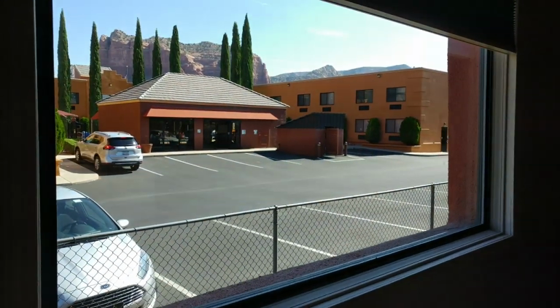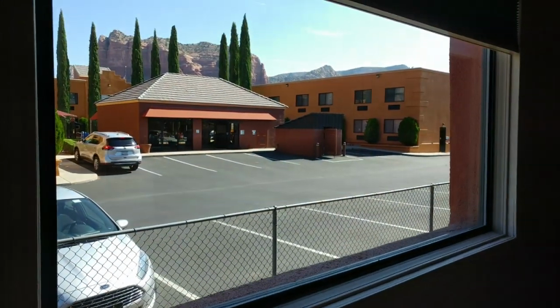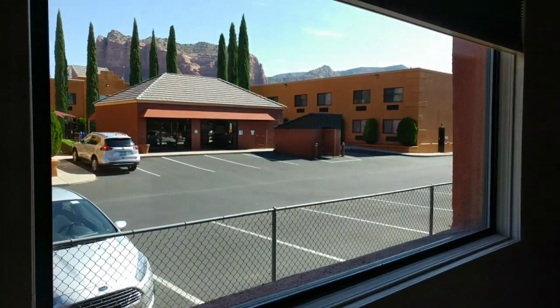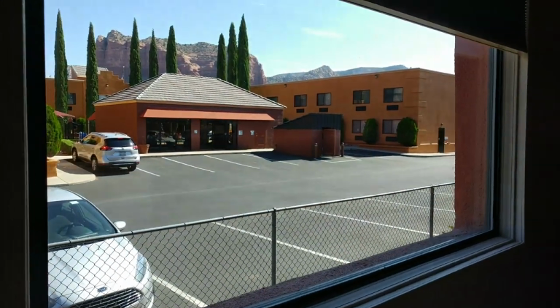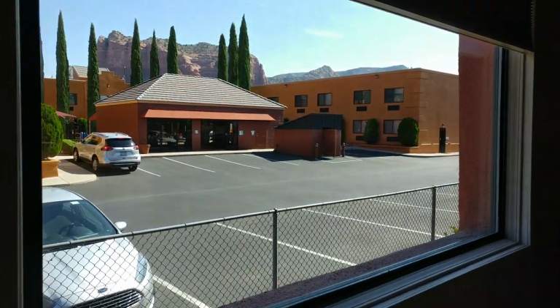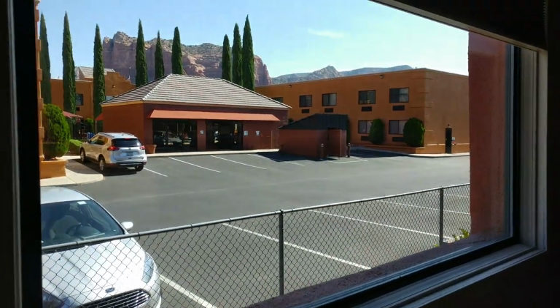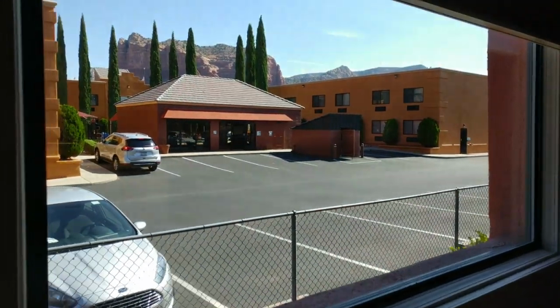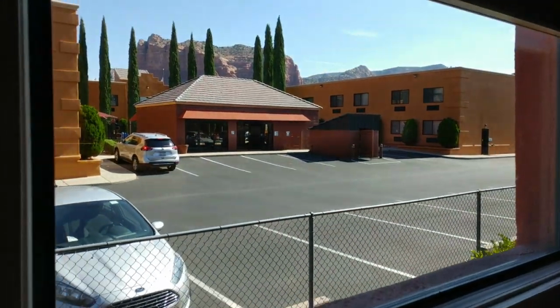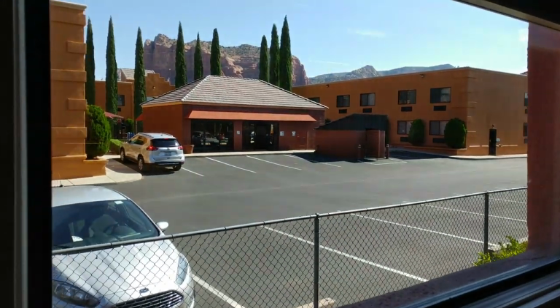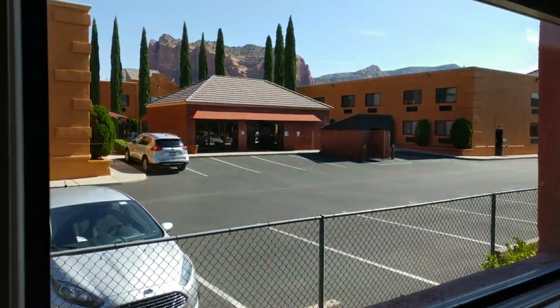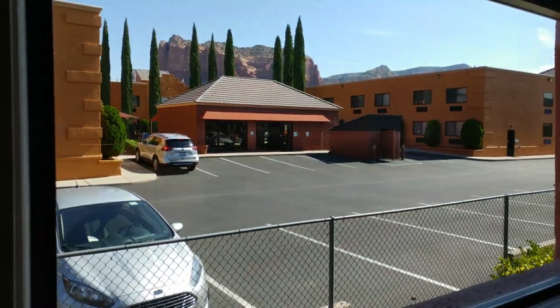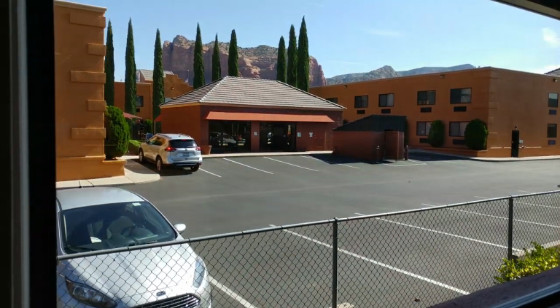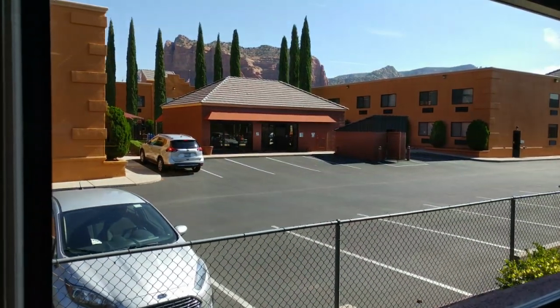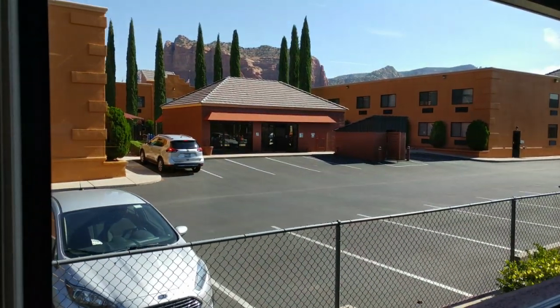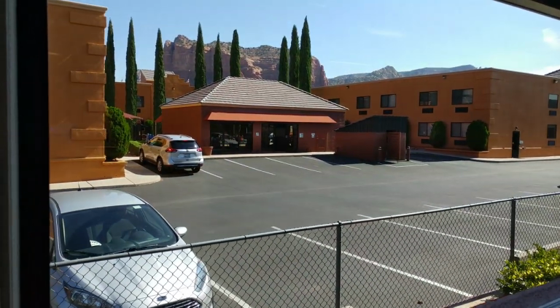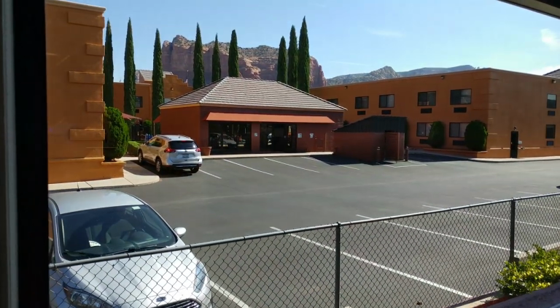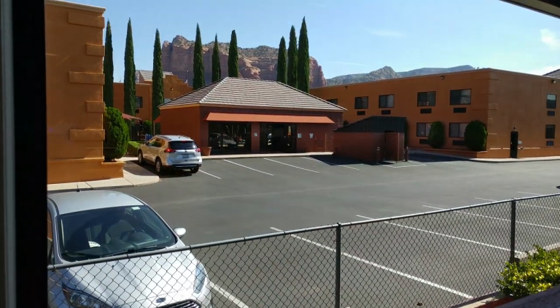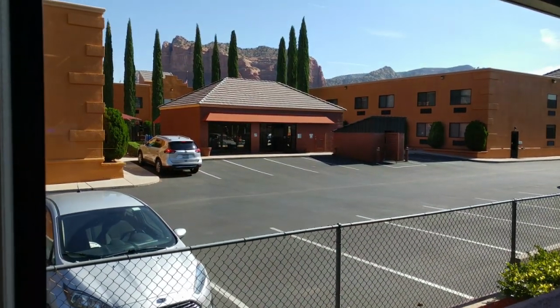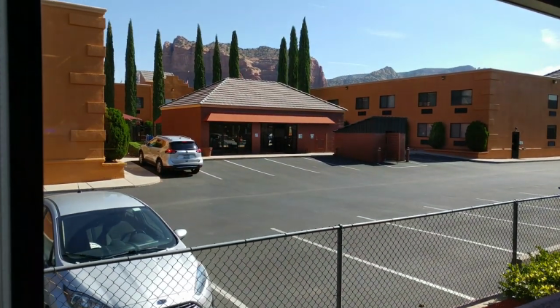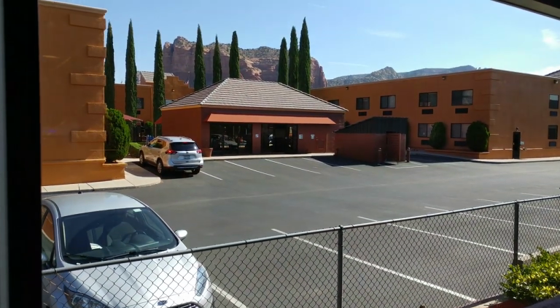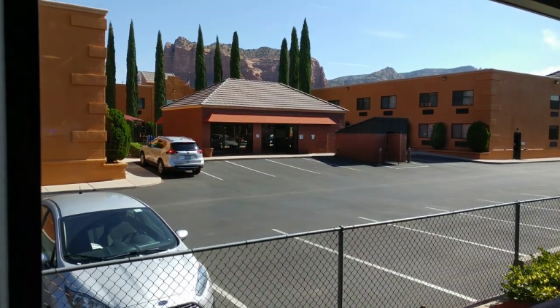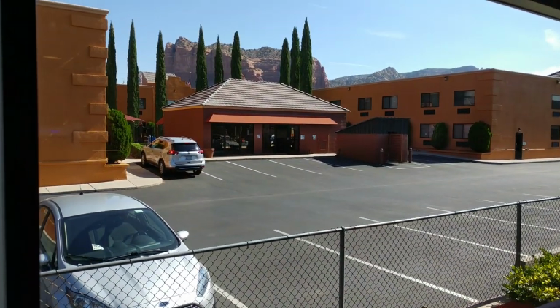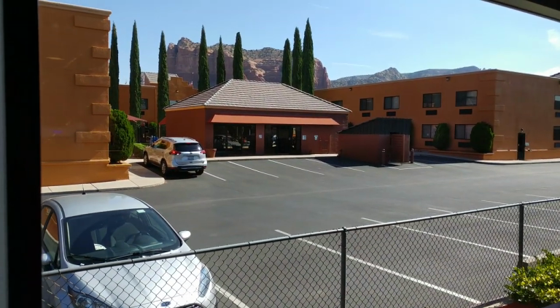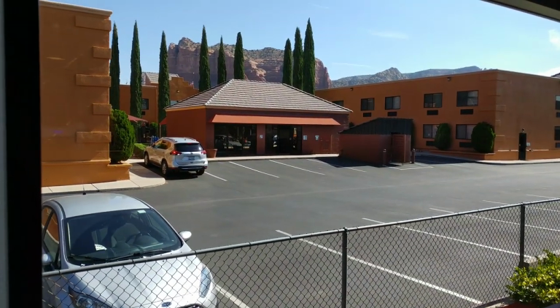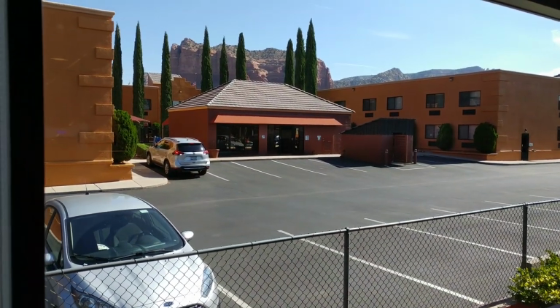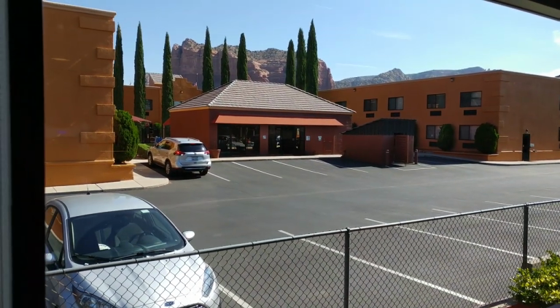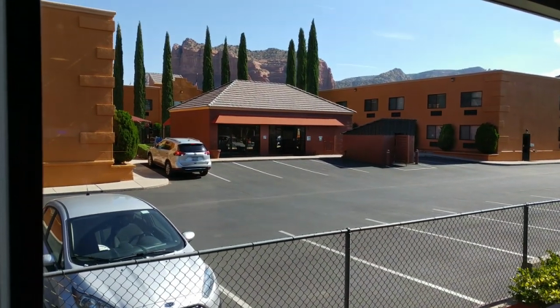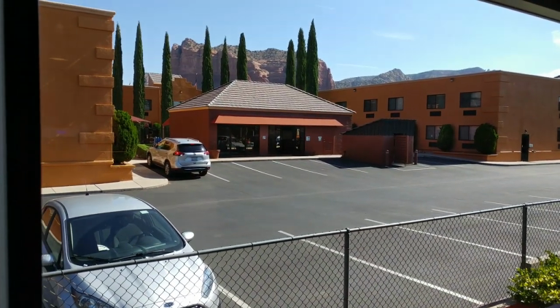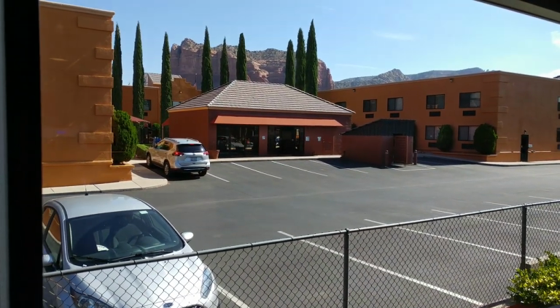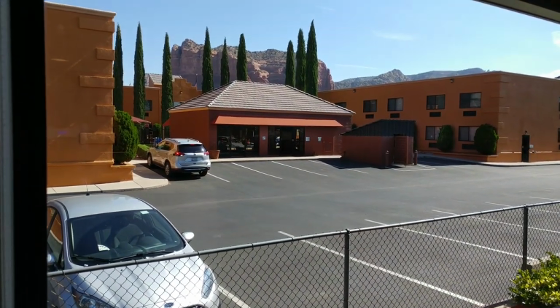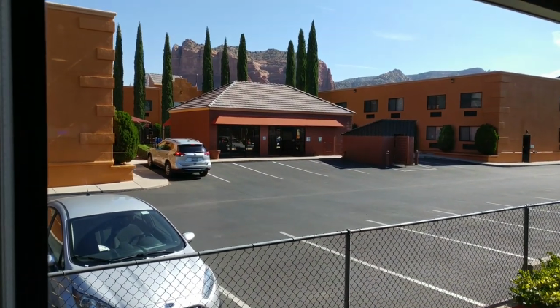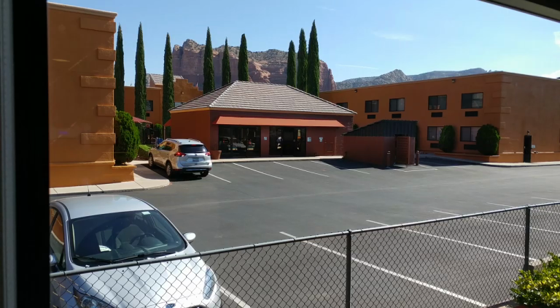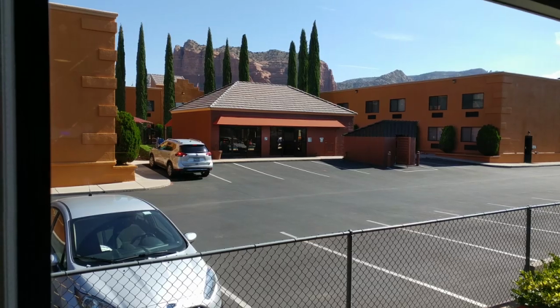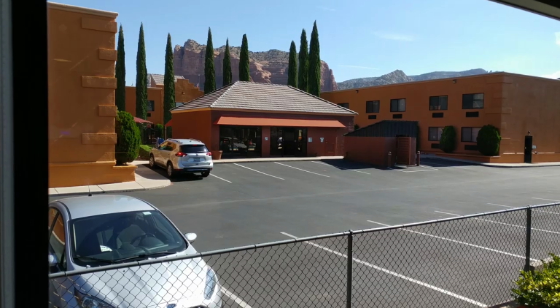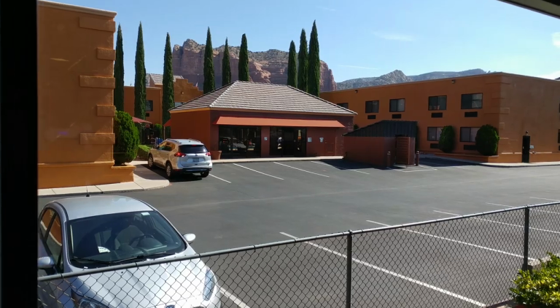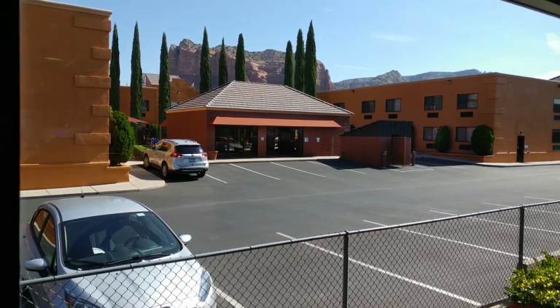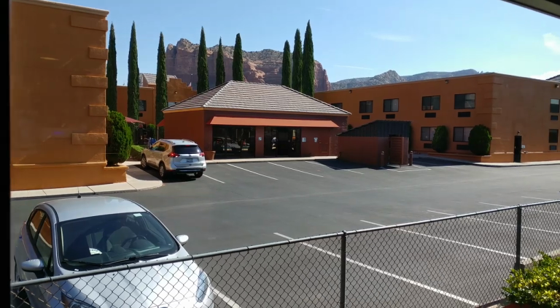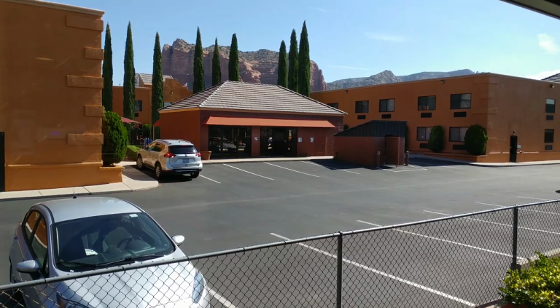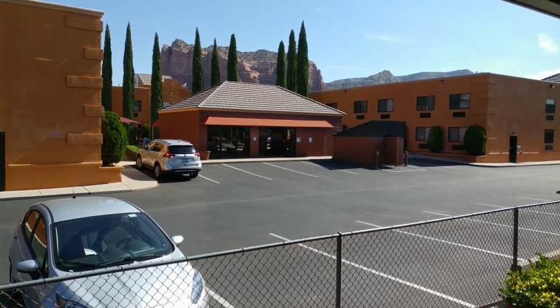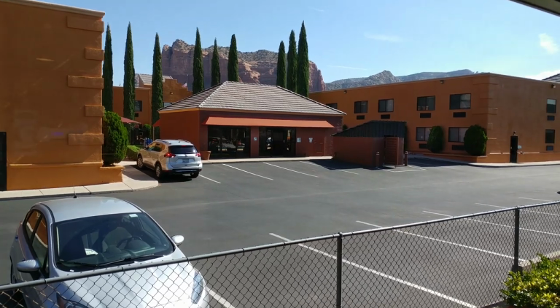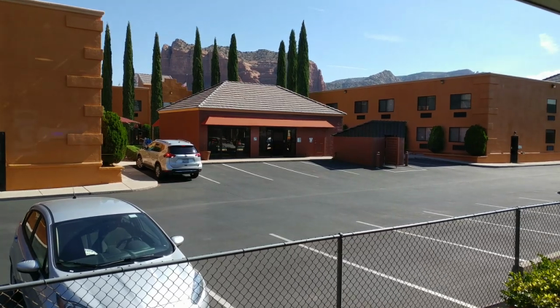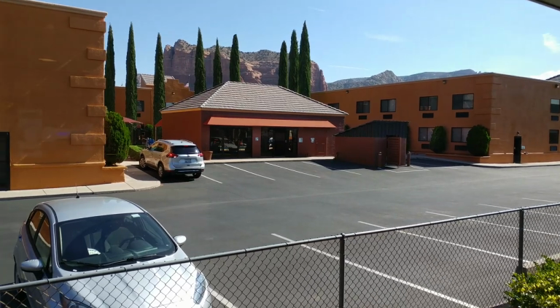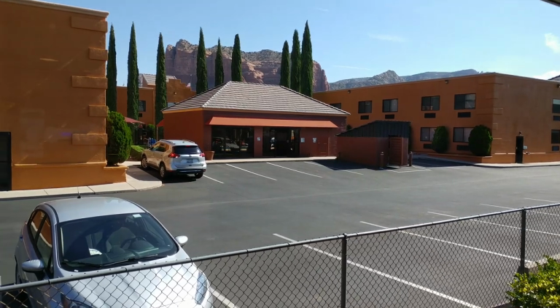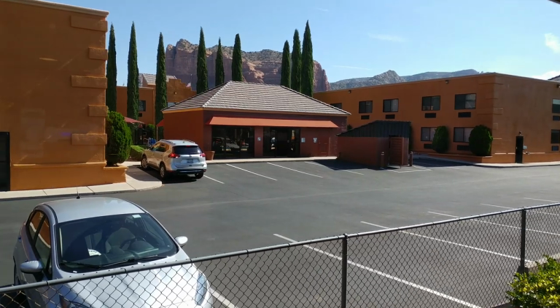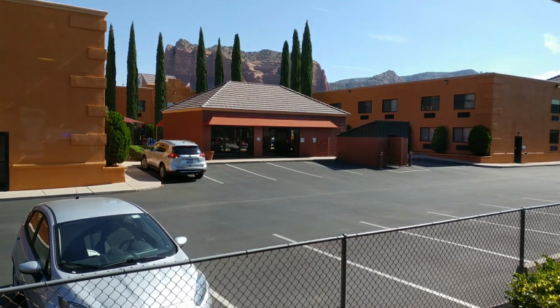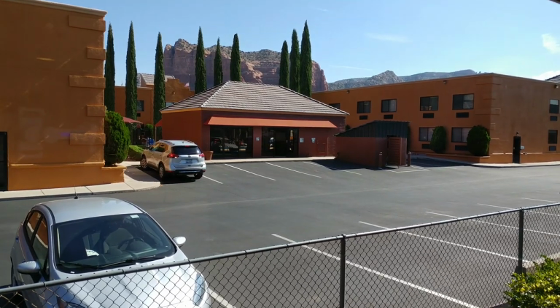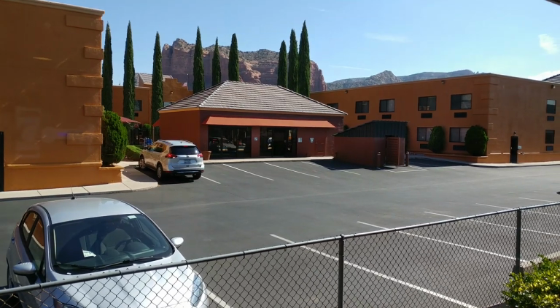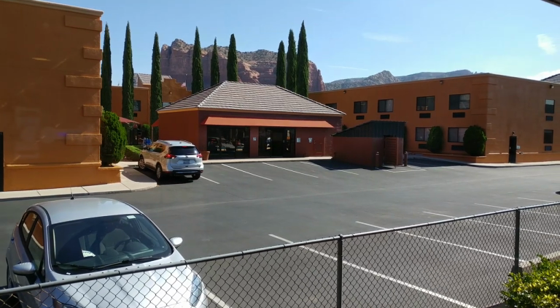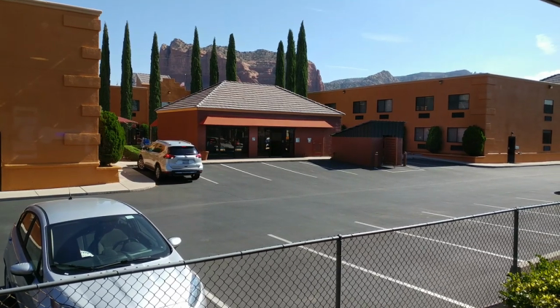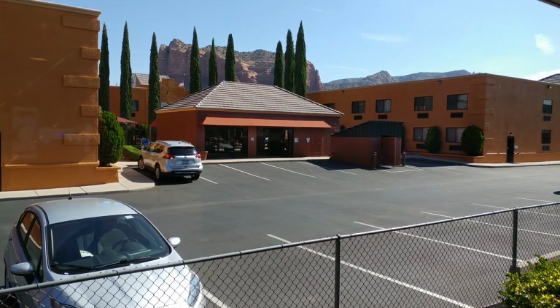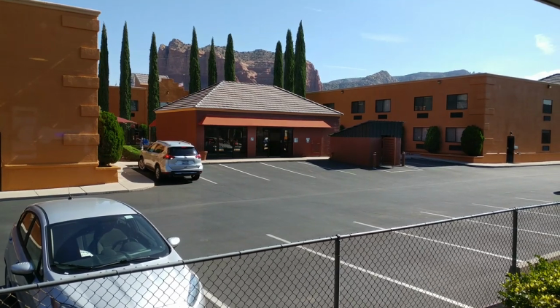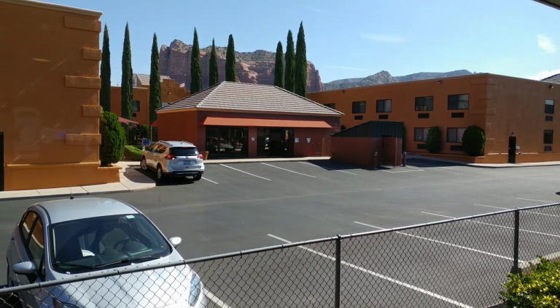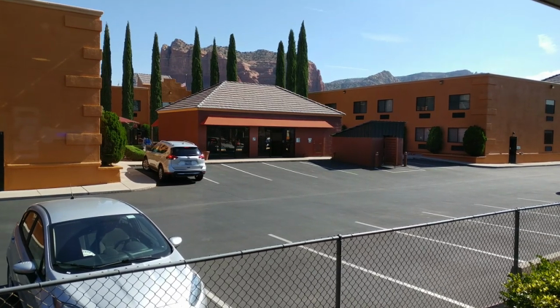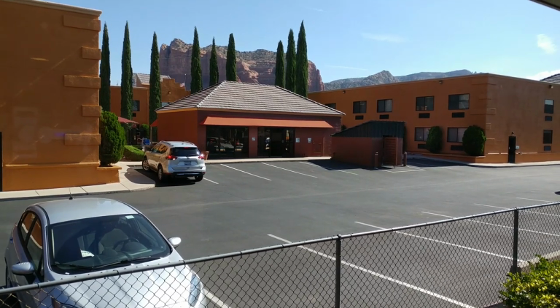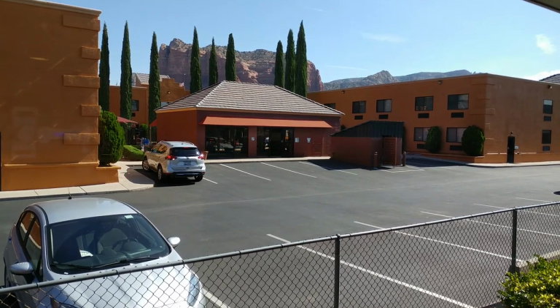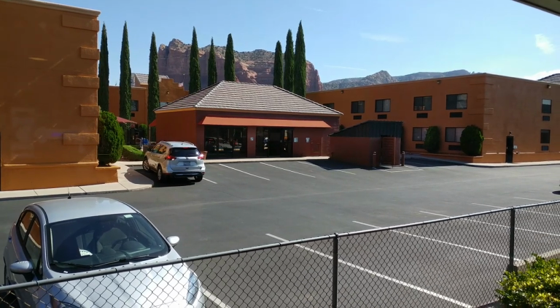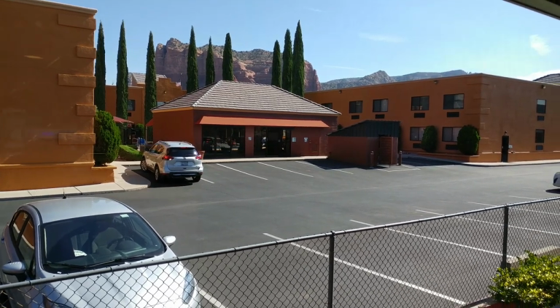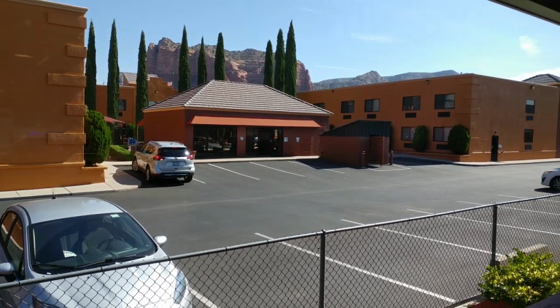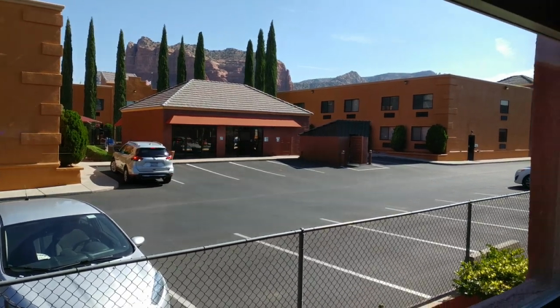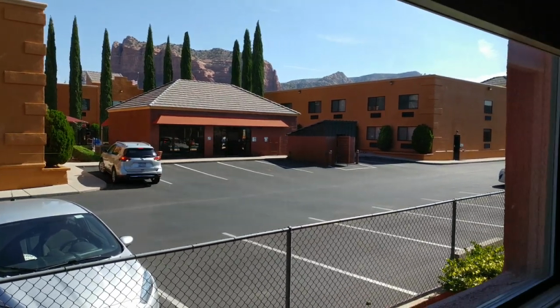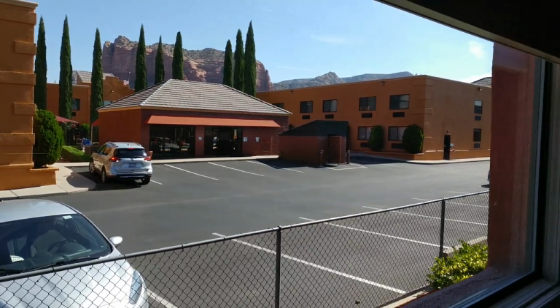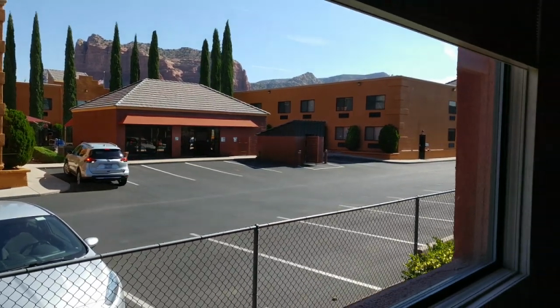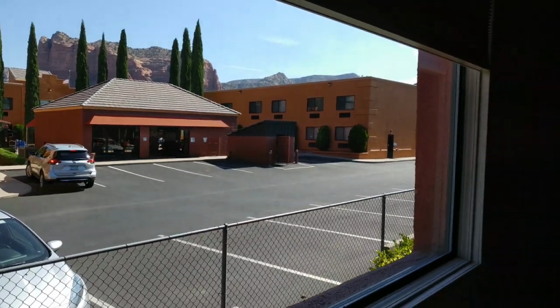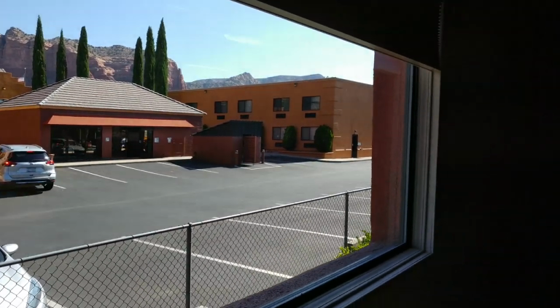There are a lot of red rock views up here that are absolutely fantastic — just some of the views you'll see when staying here.